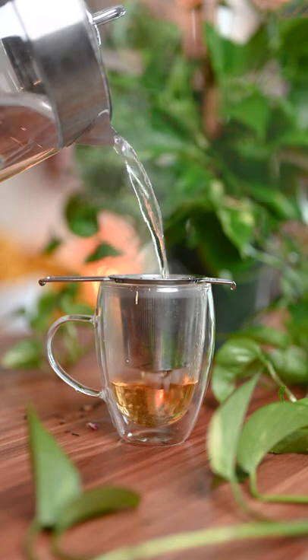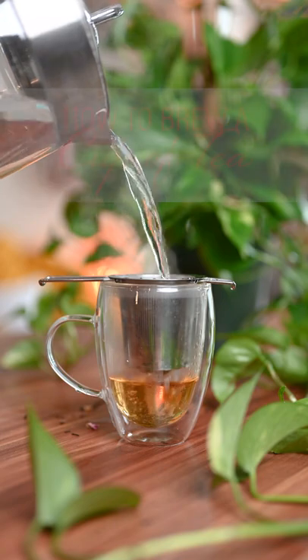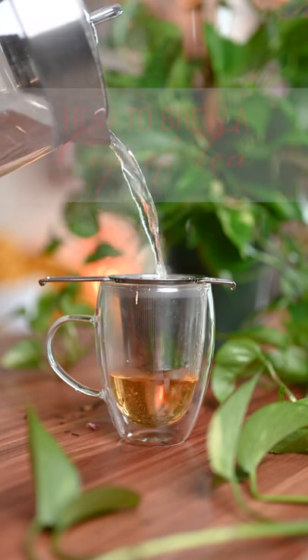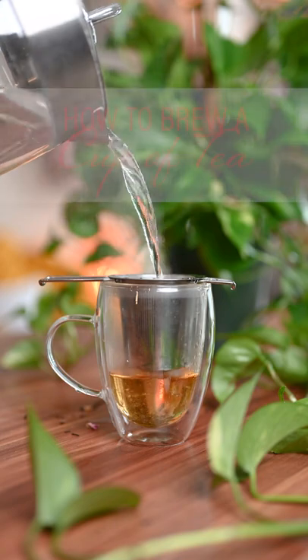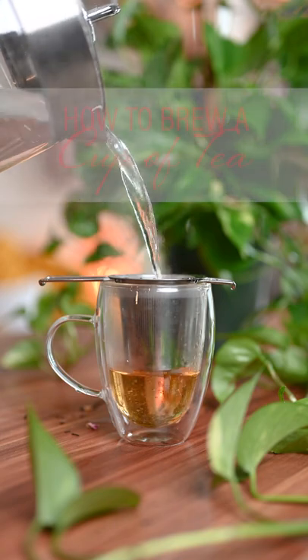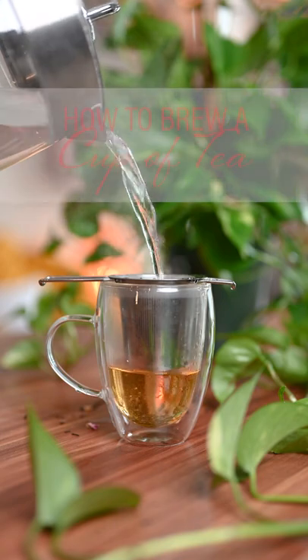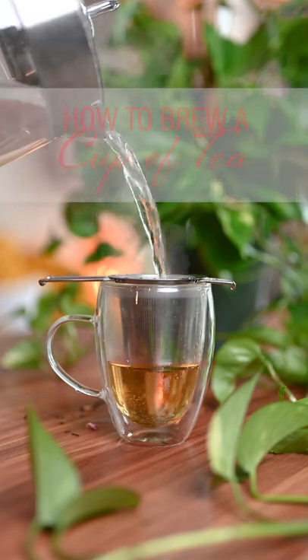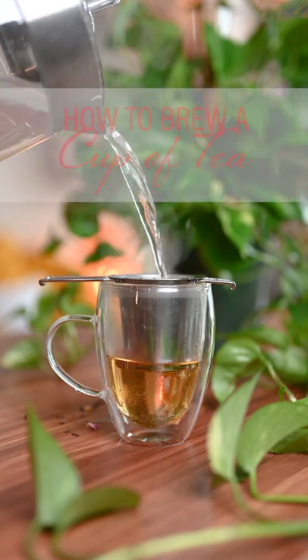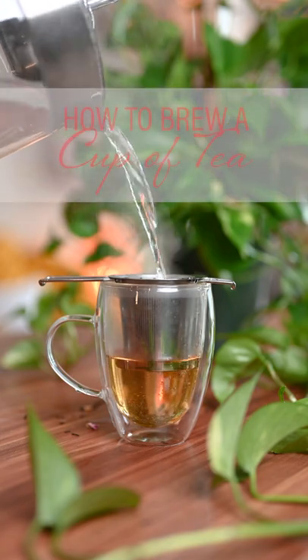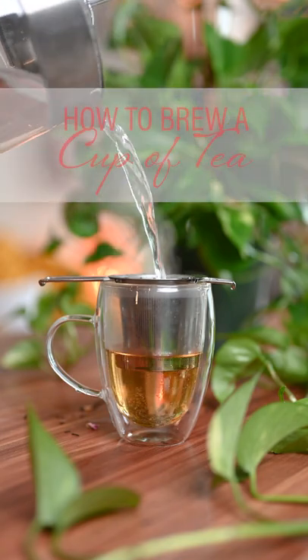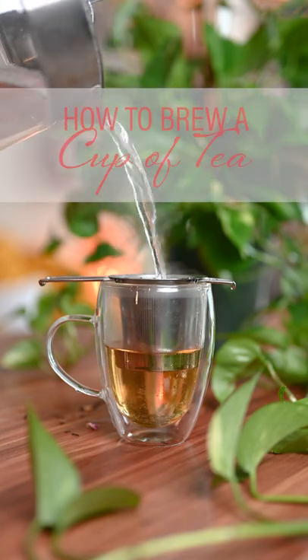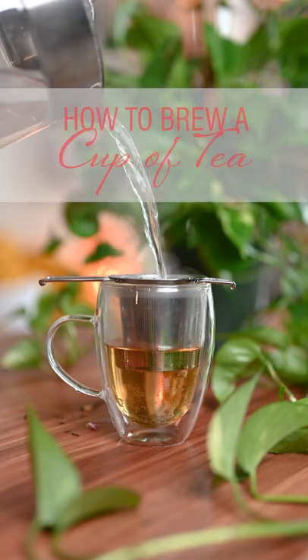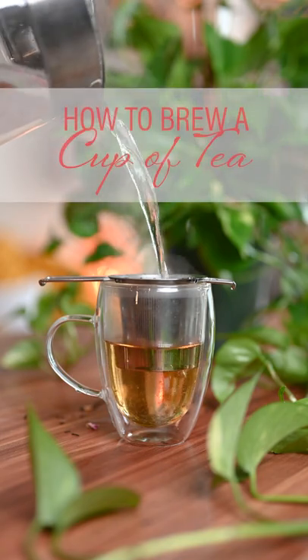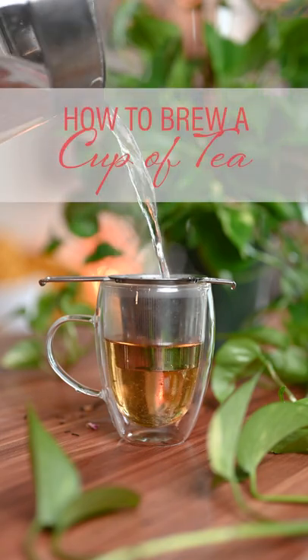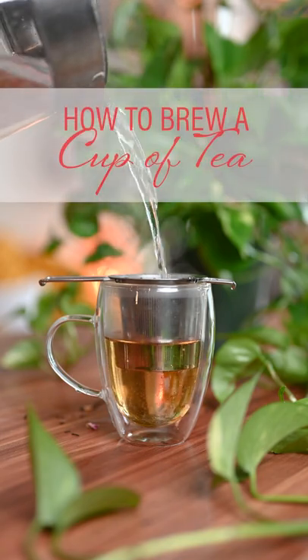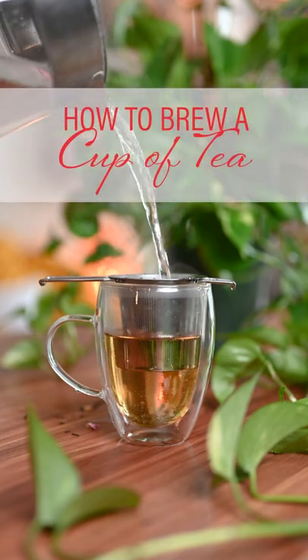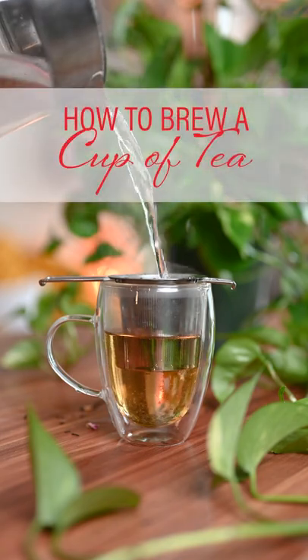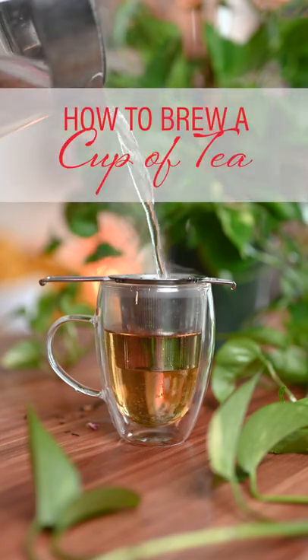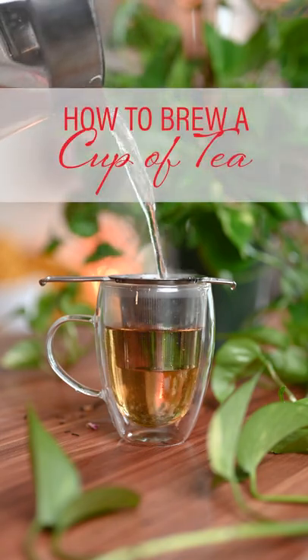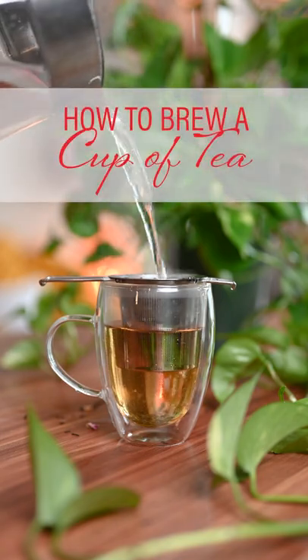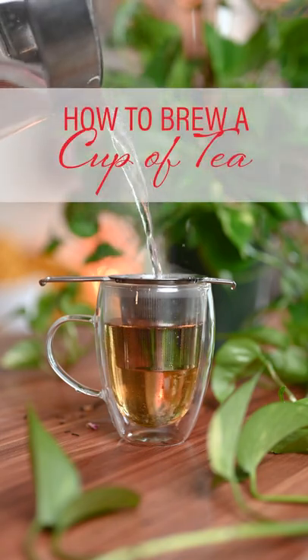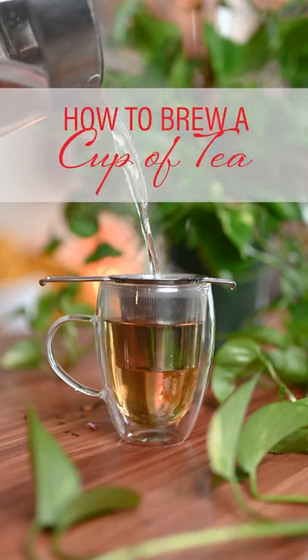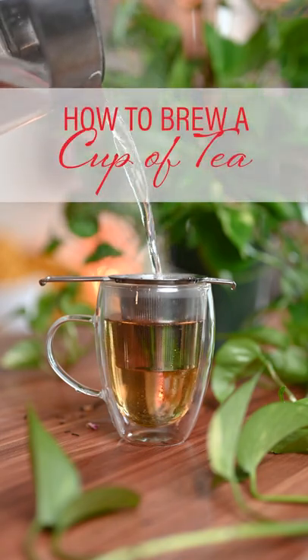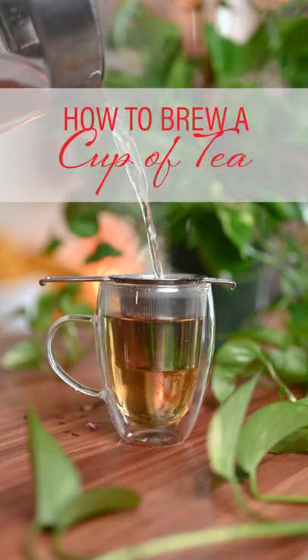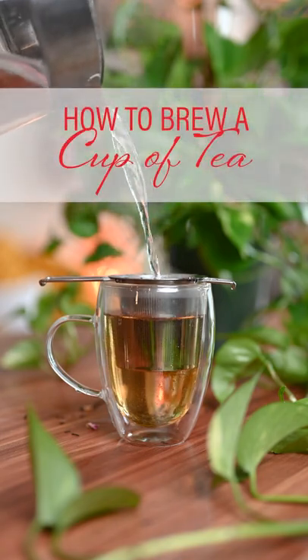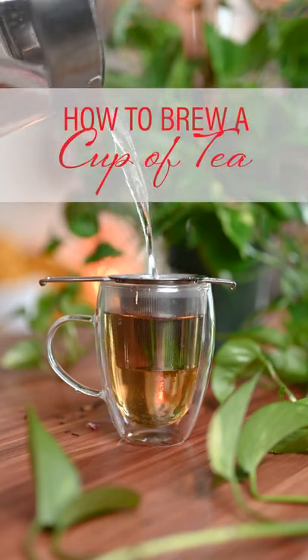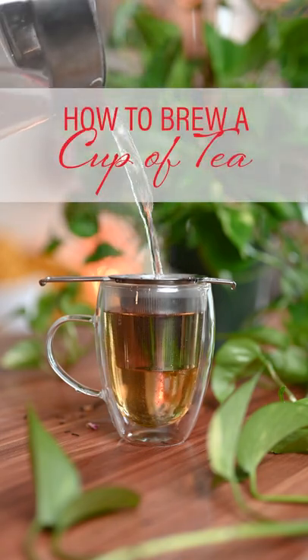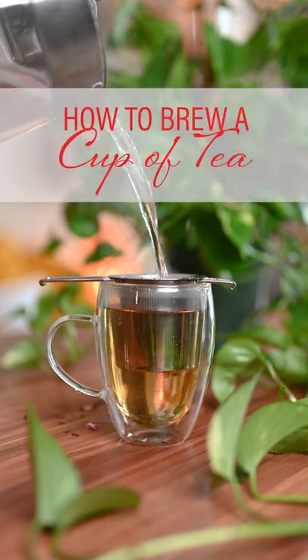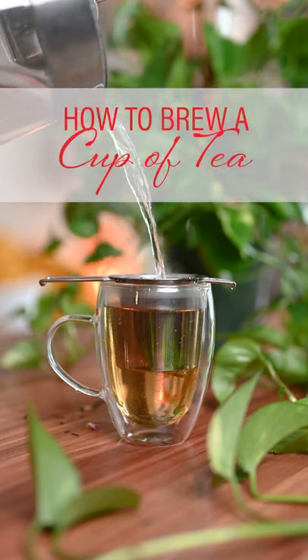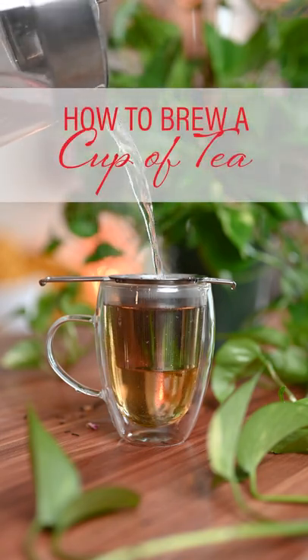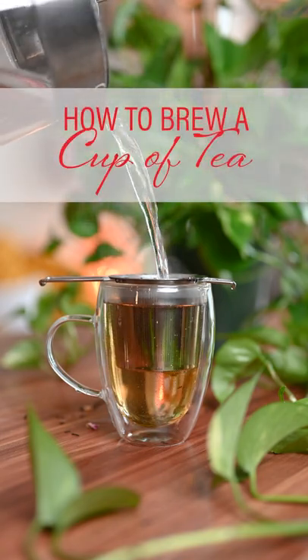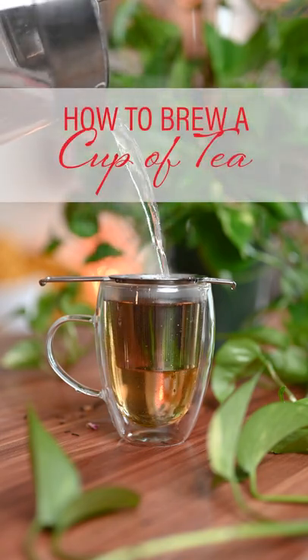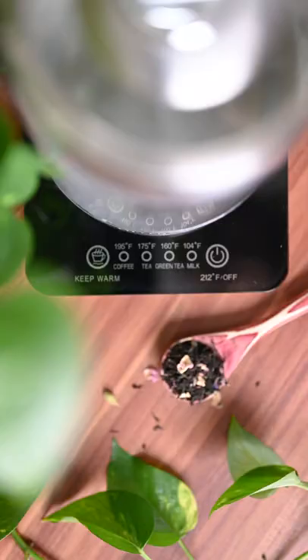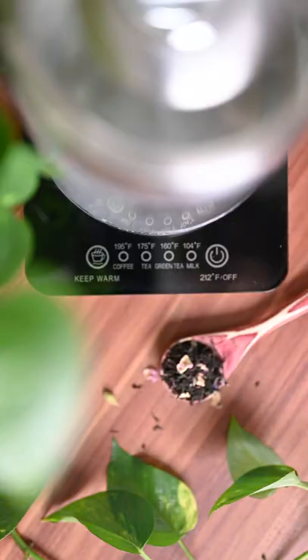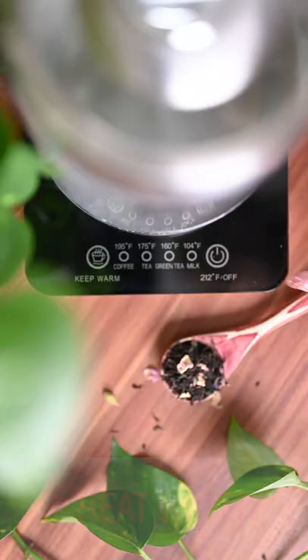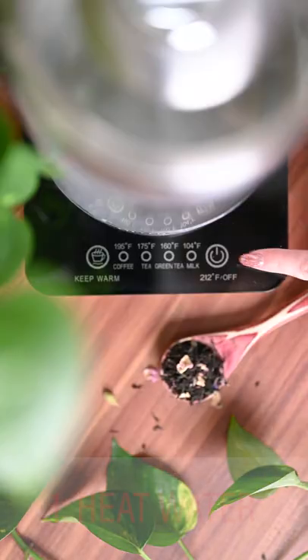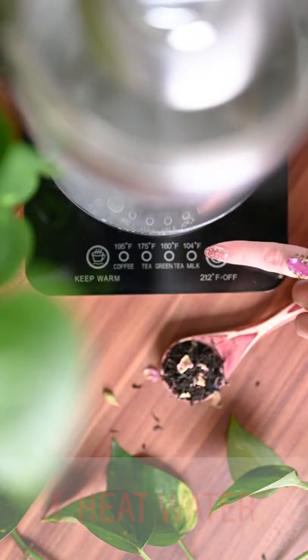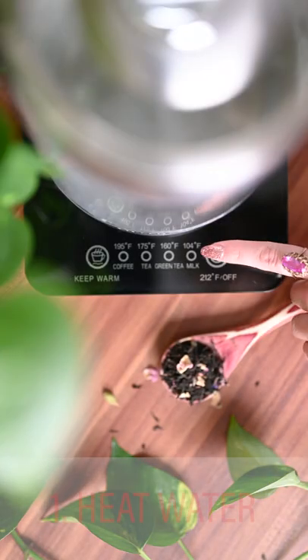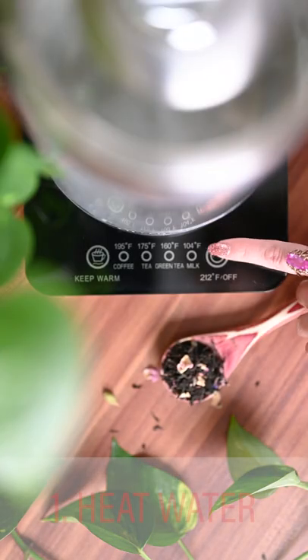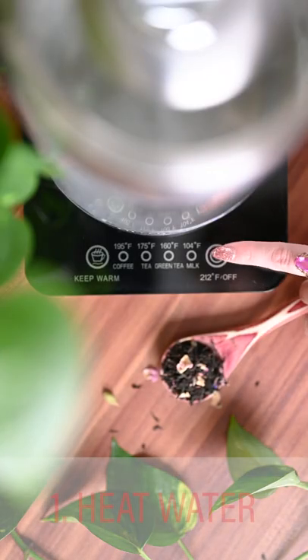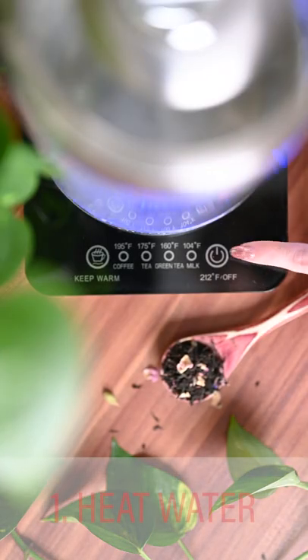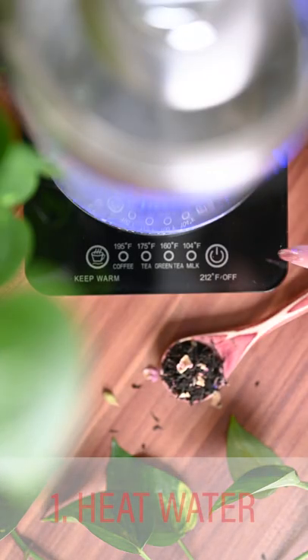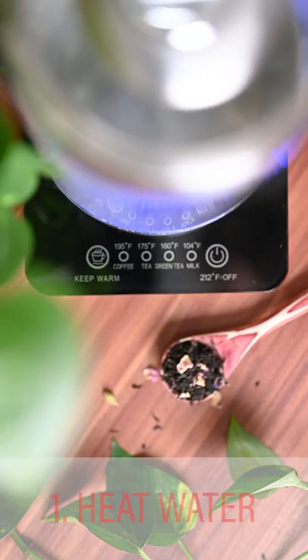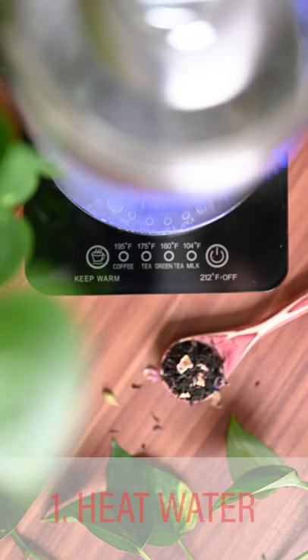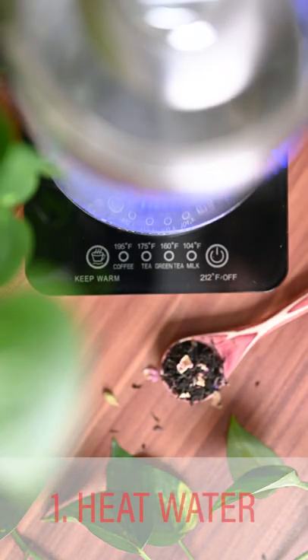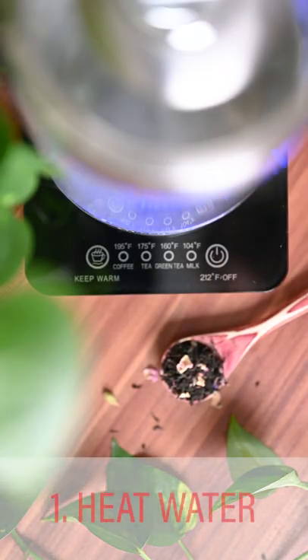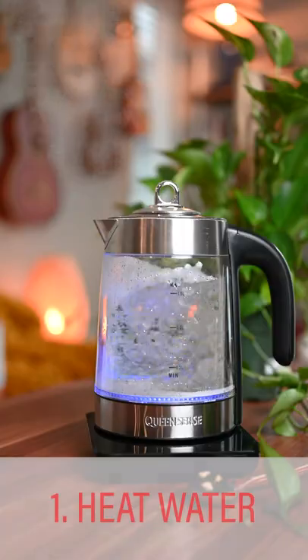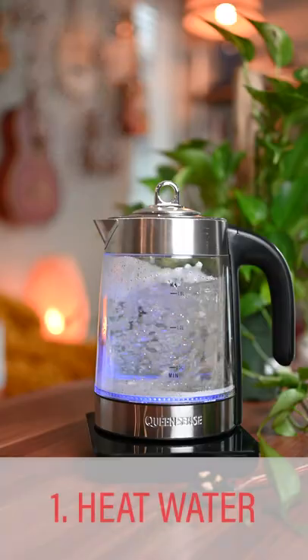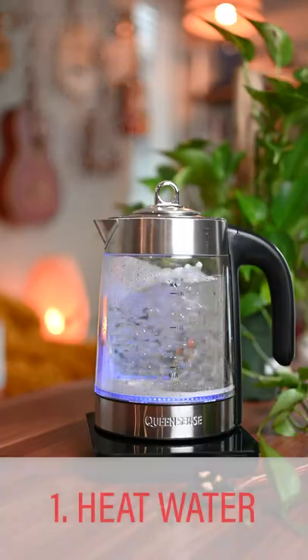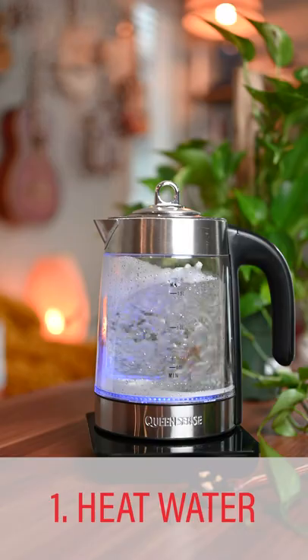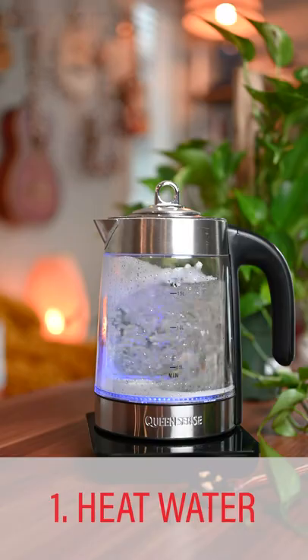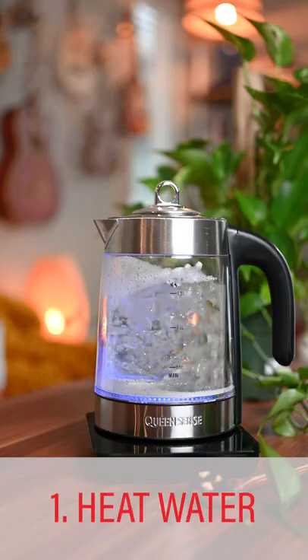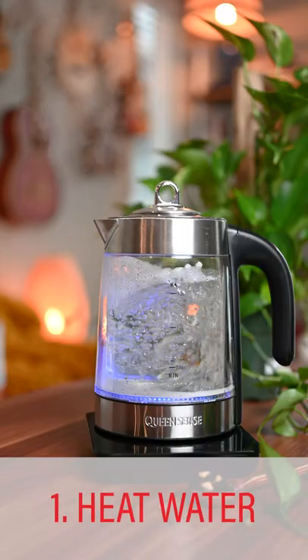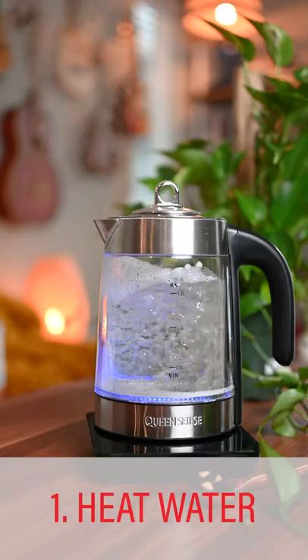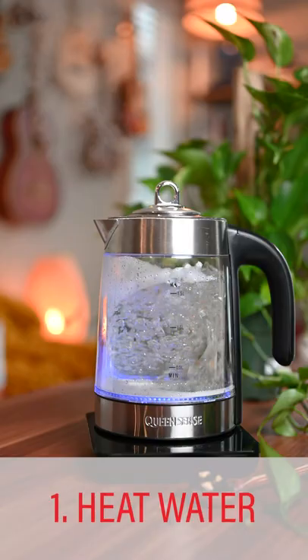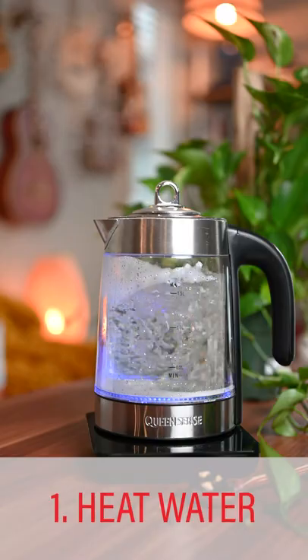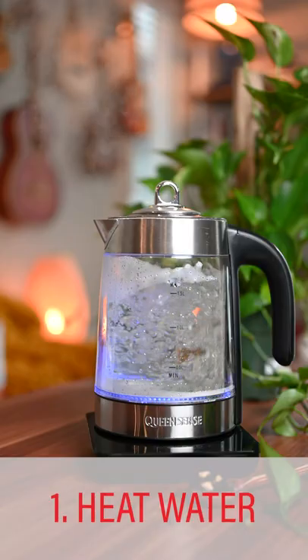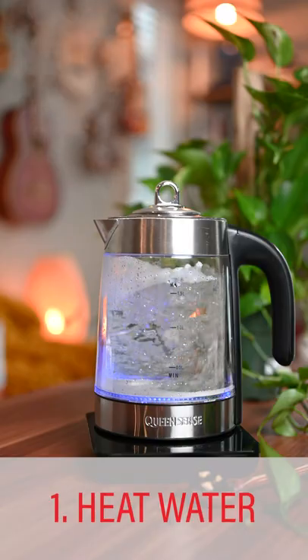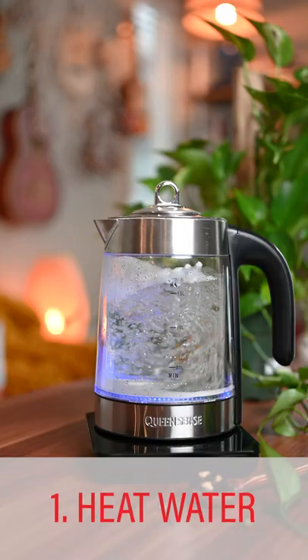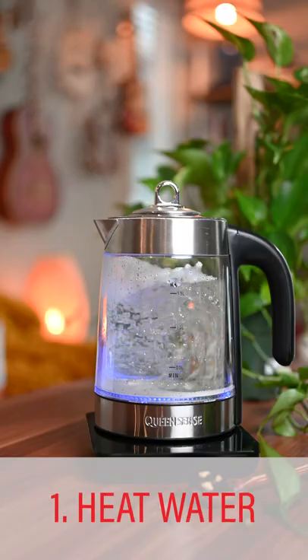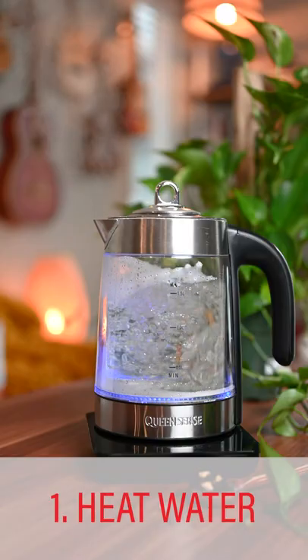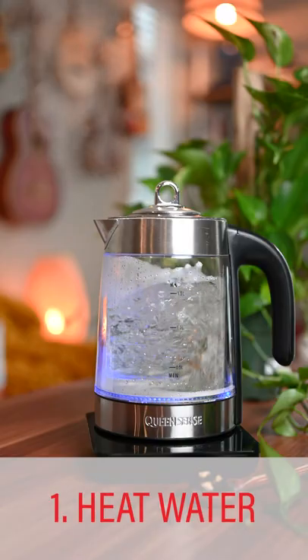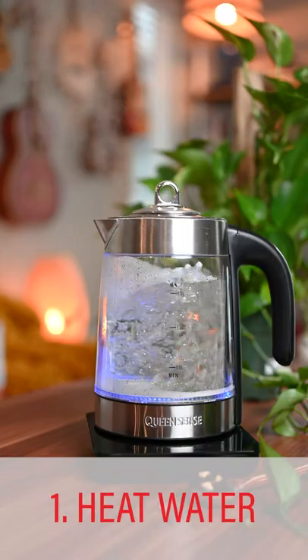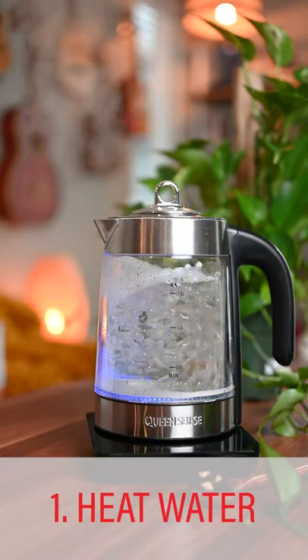How to brew the perfect cup of tea. Step 1: heat your water to the recommended temperature.